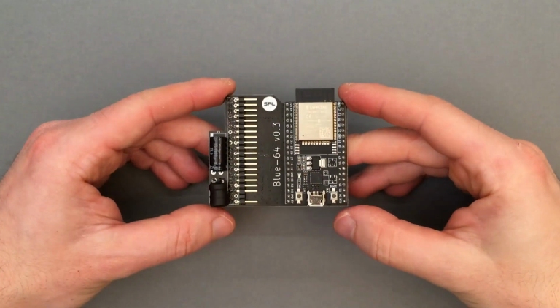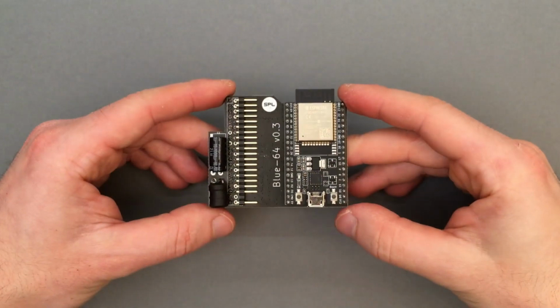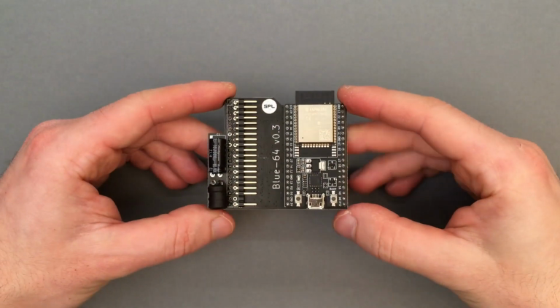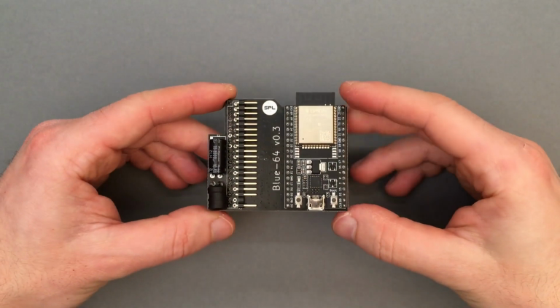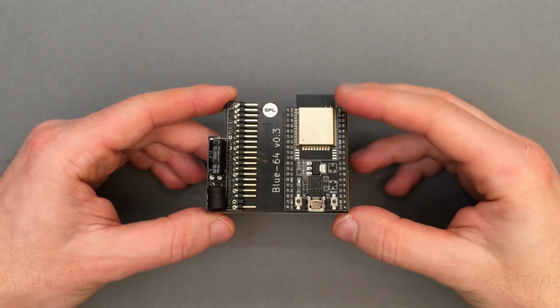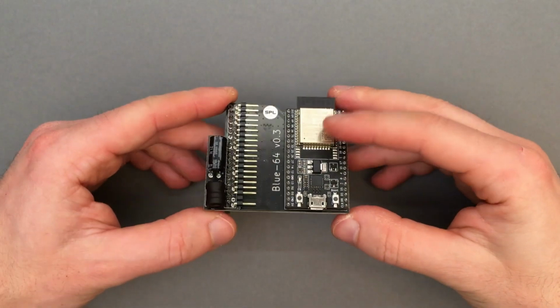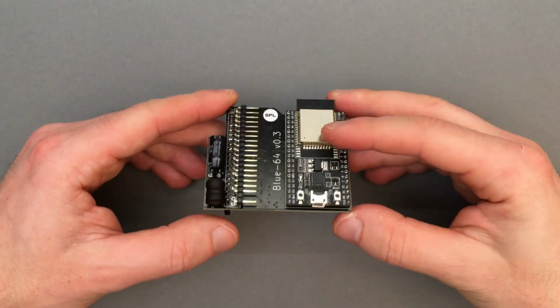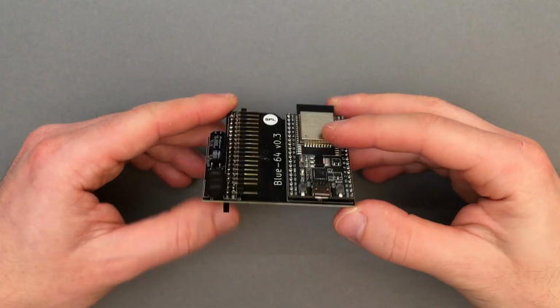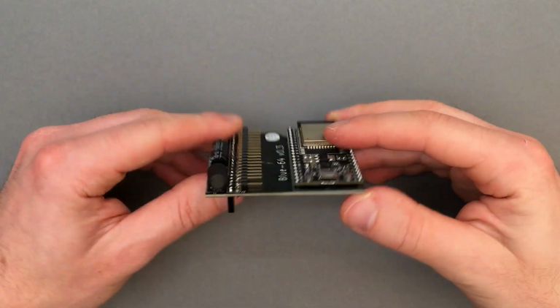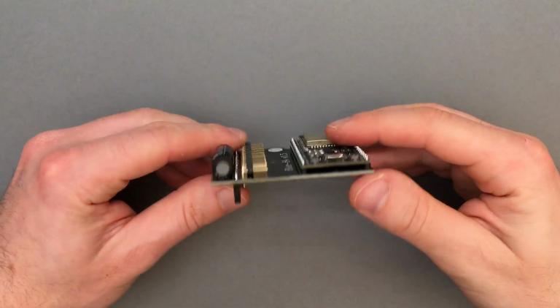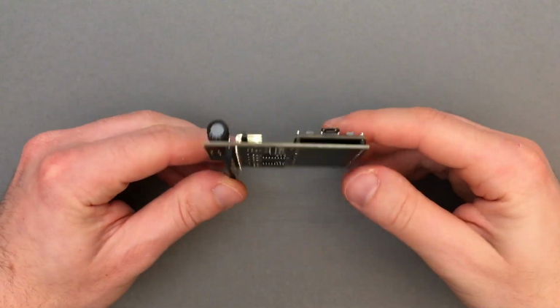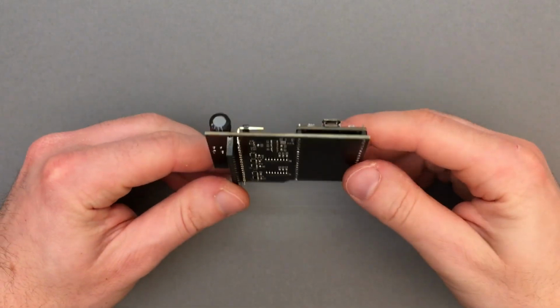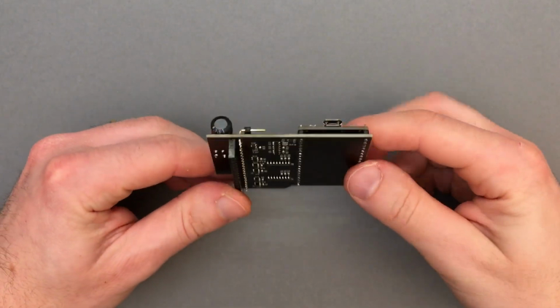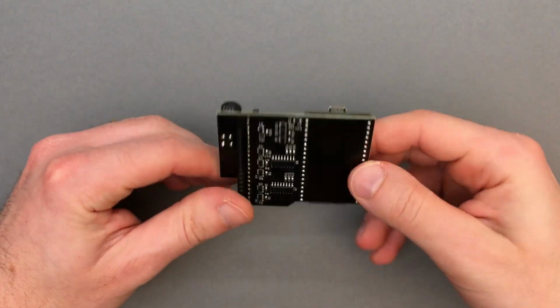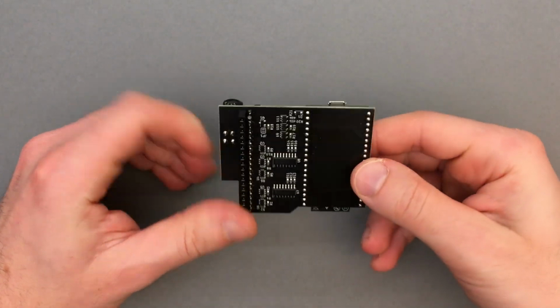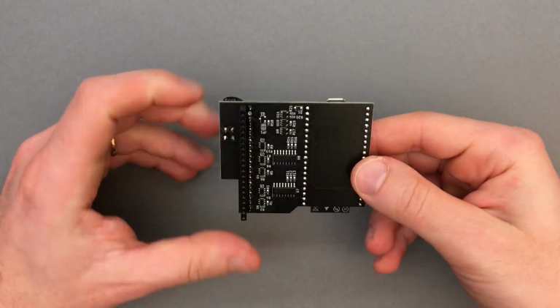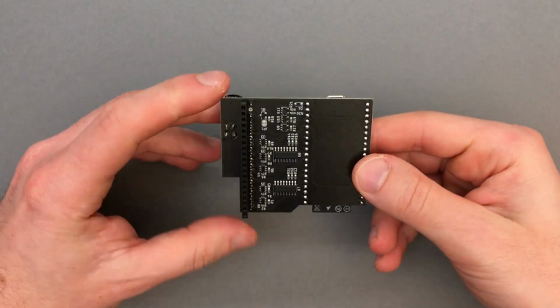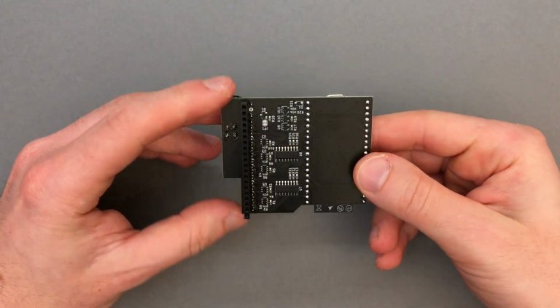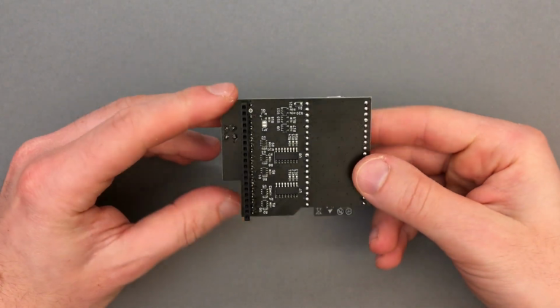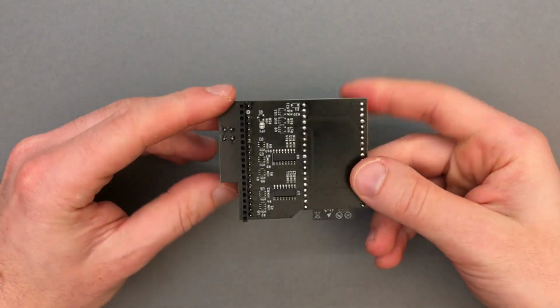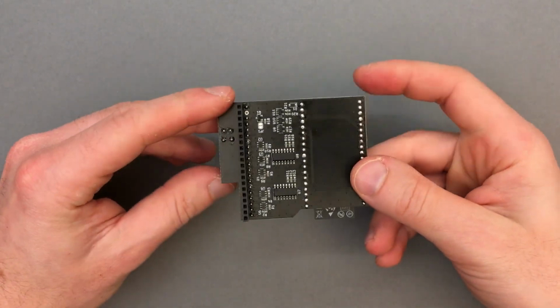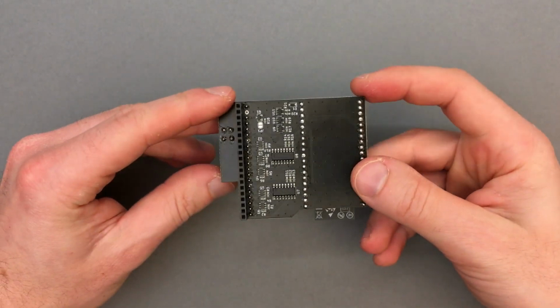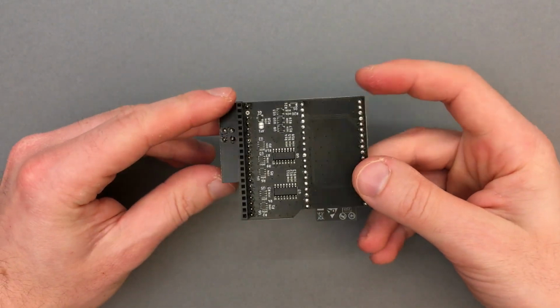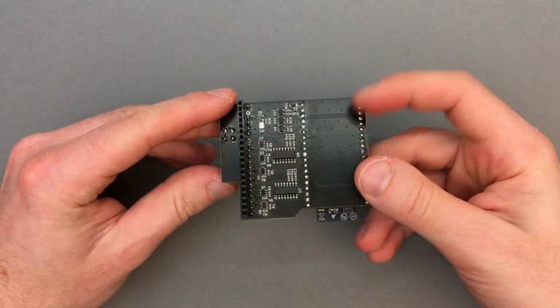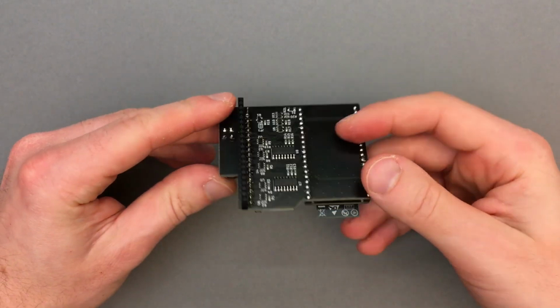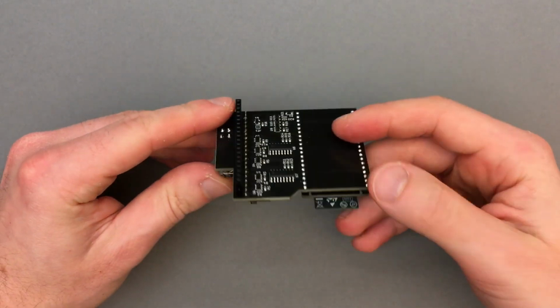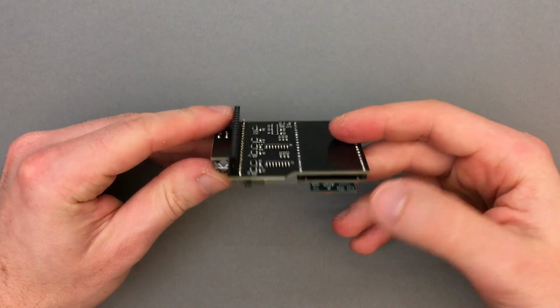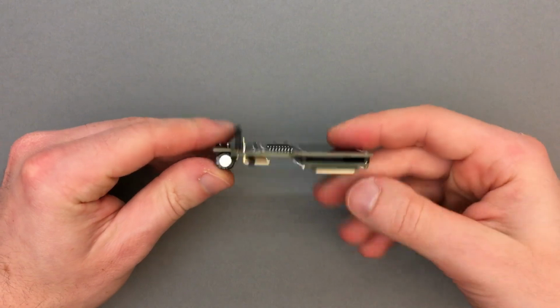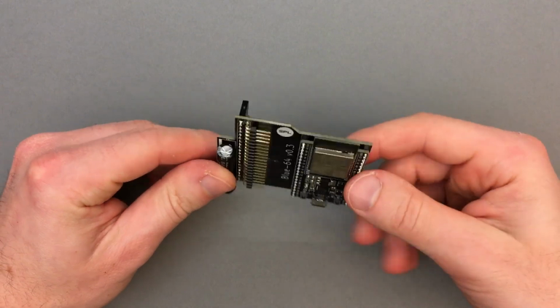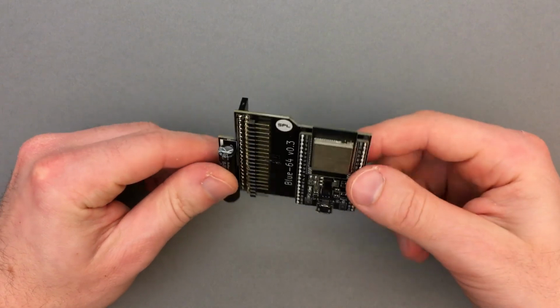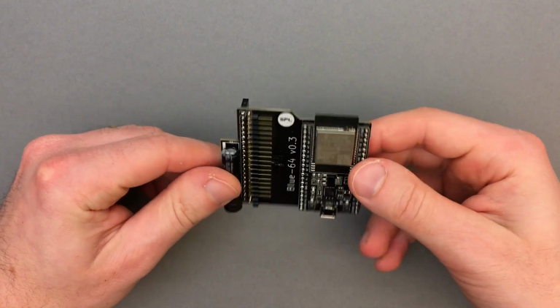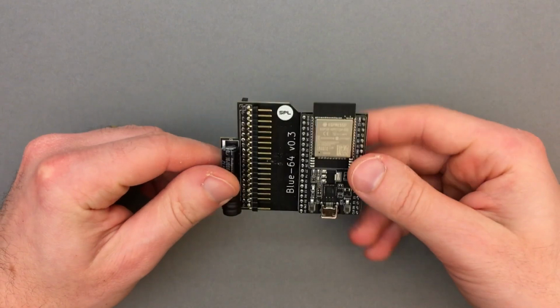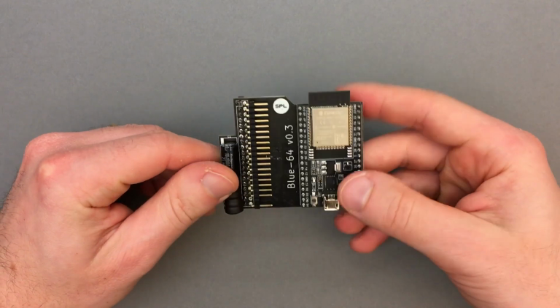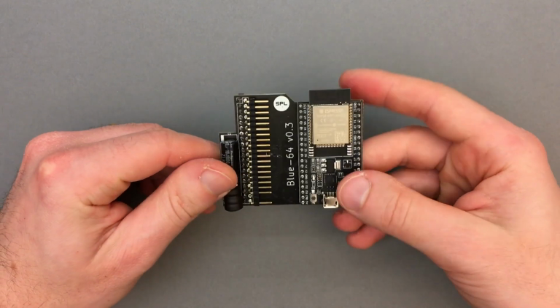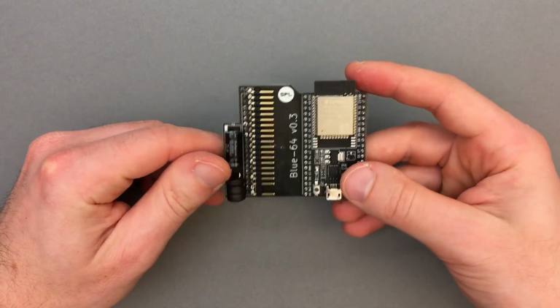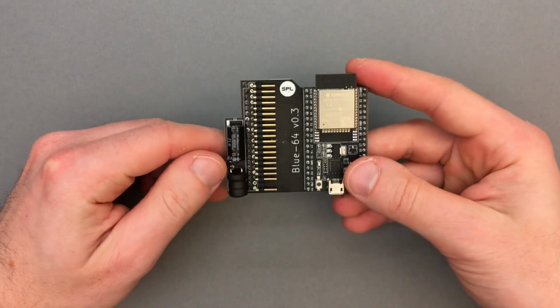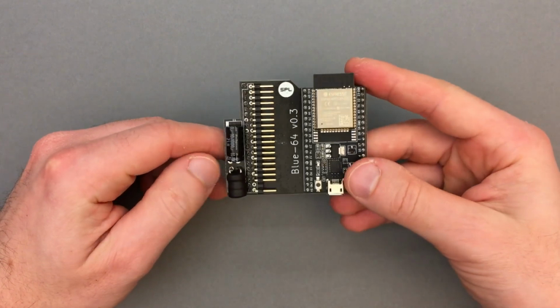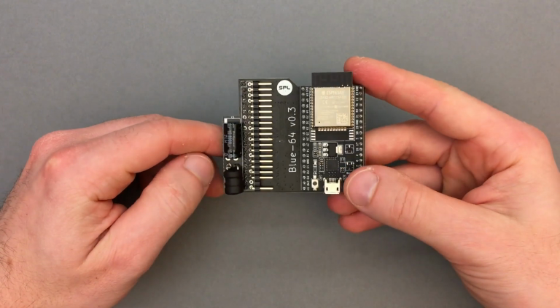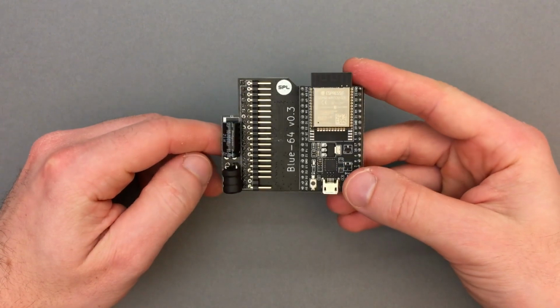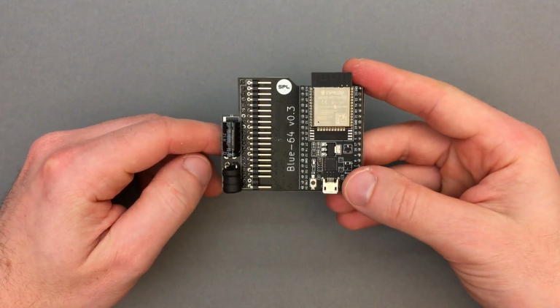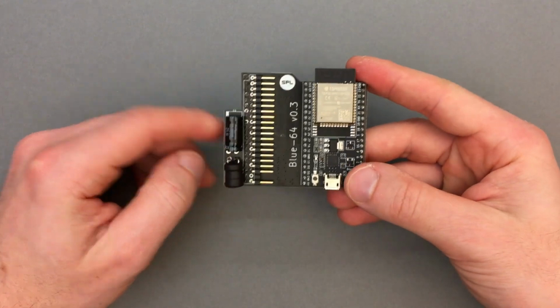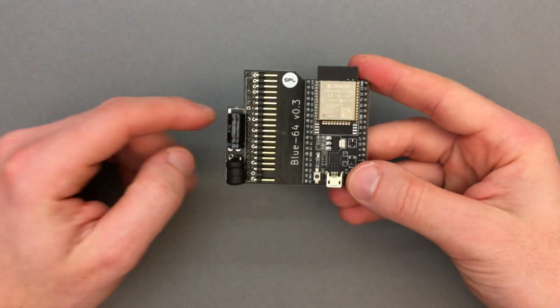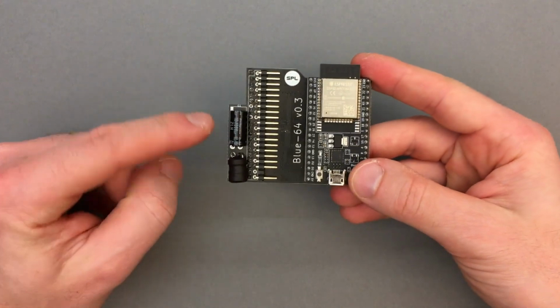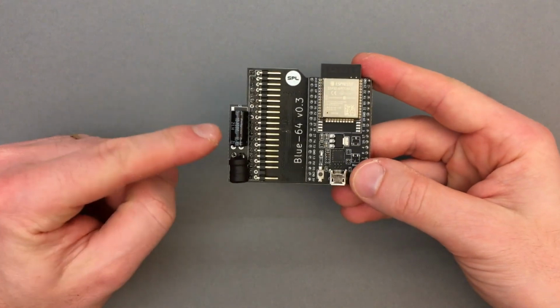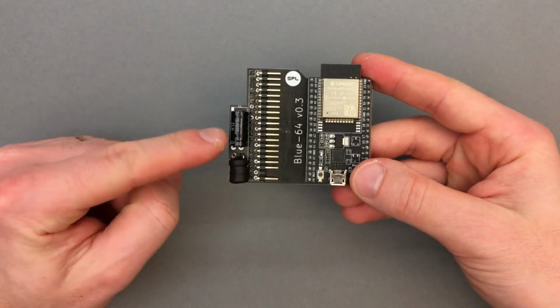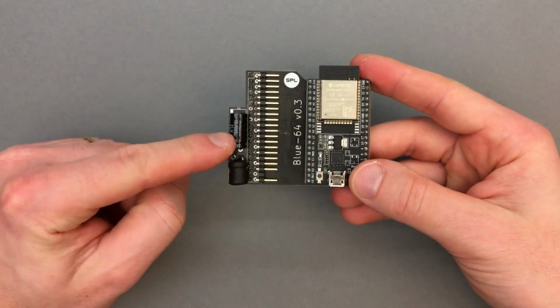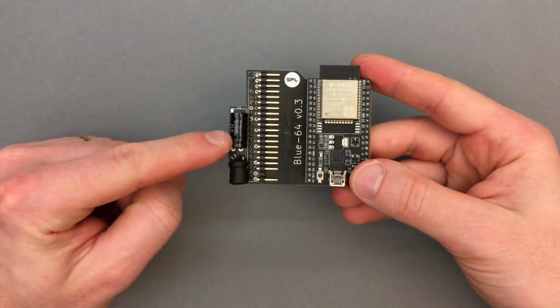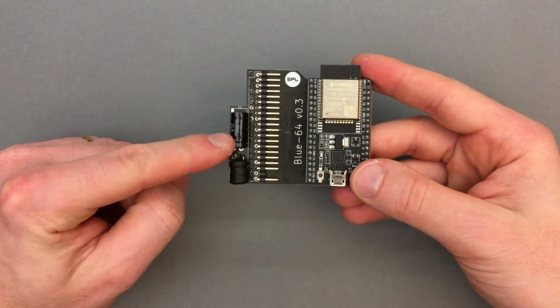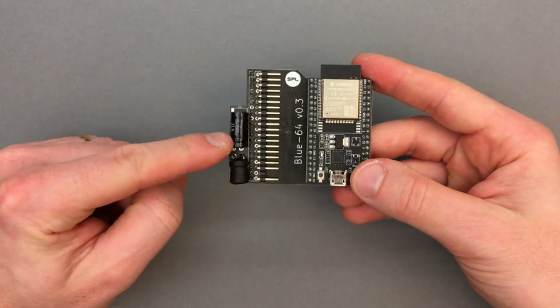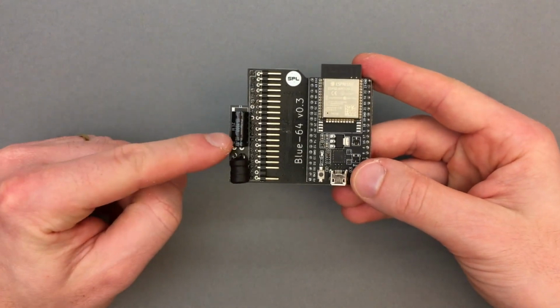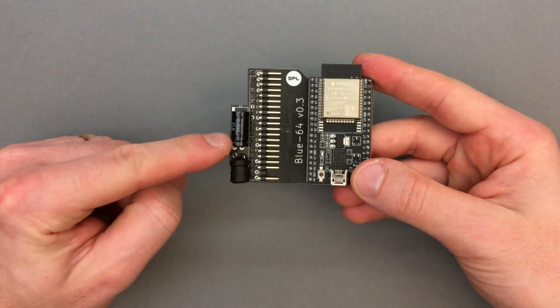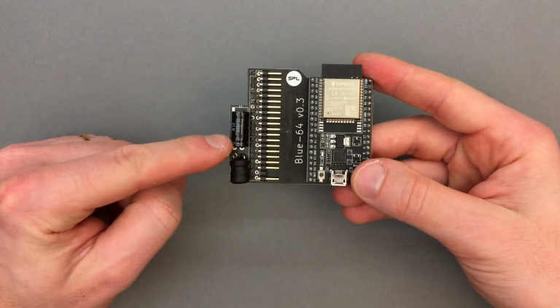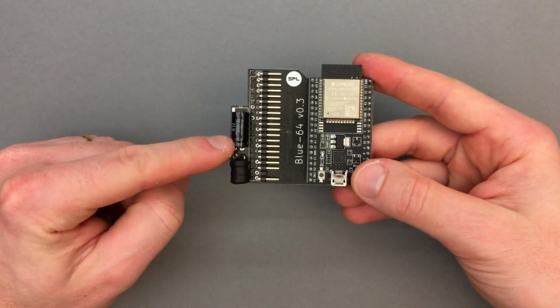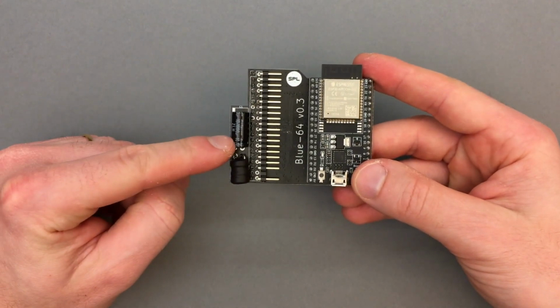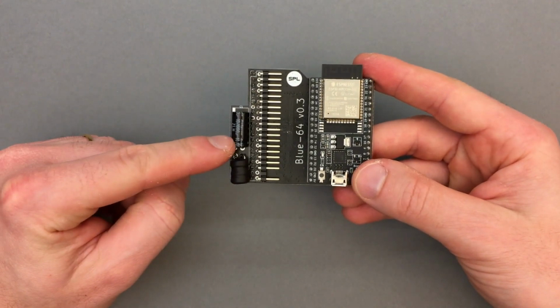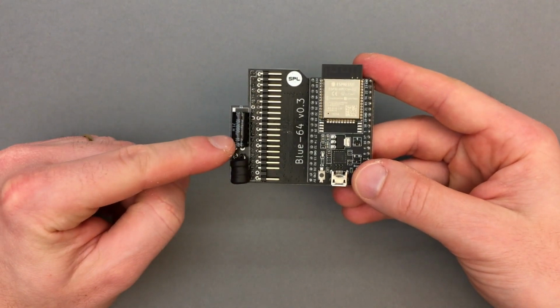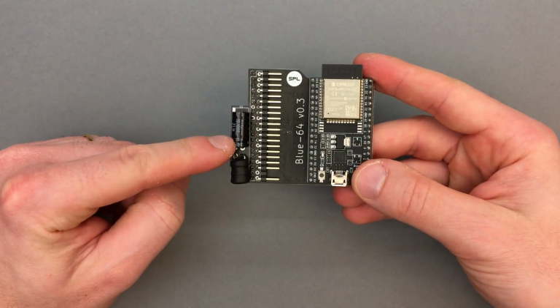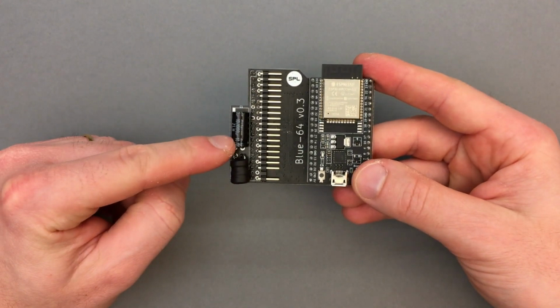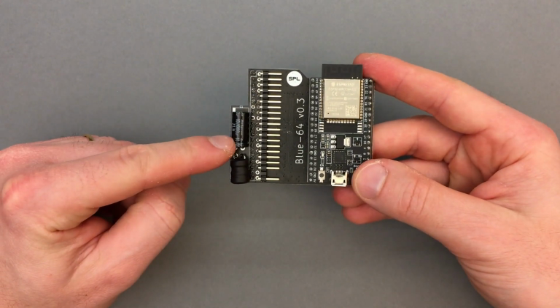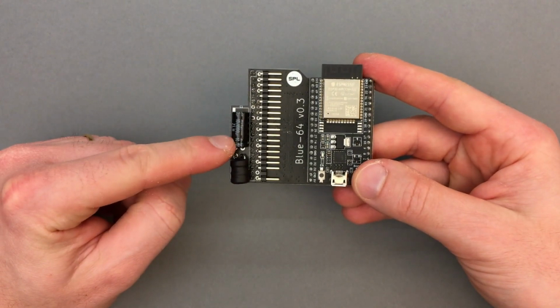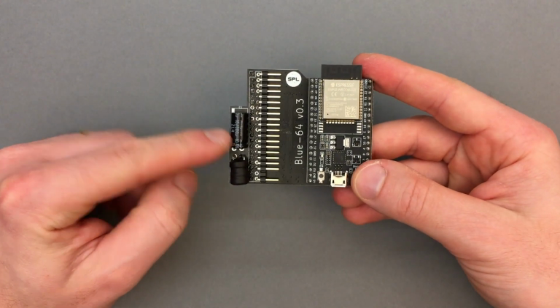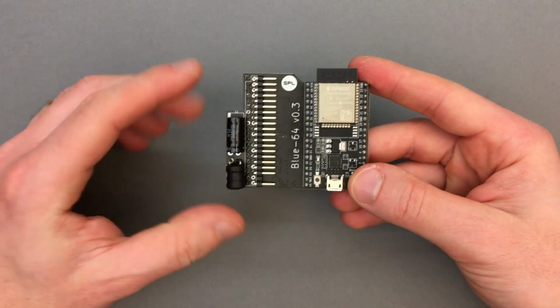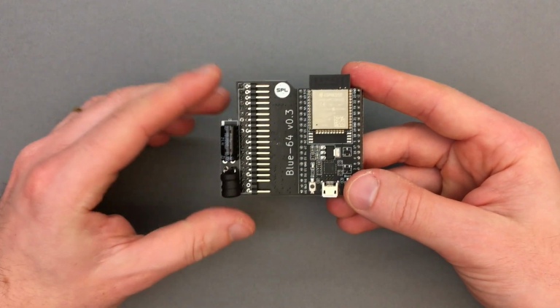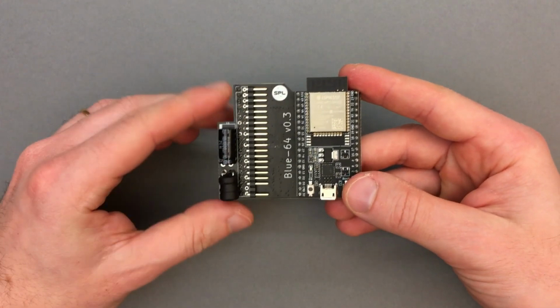The first big improvement is this large LC filter, which was added to eliminate some electrical interference that was present in the previous prototype.